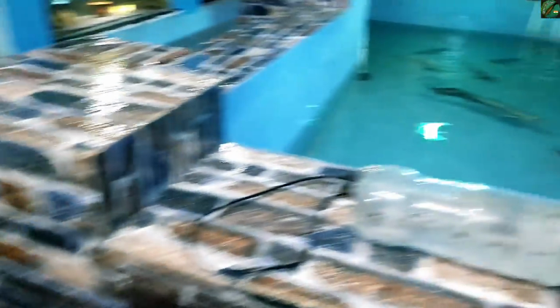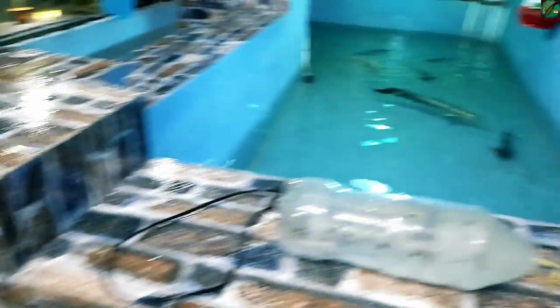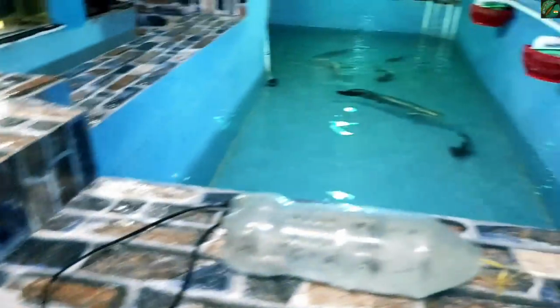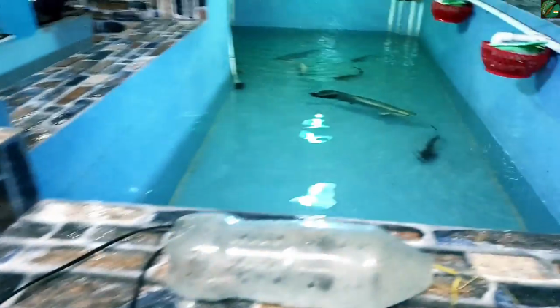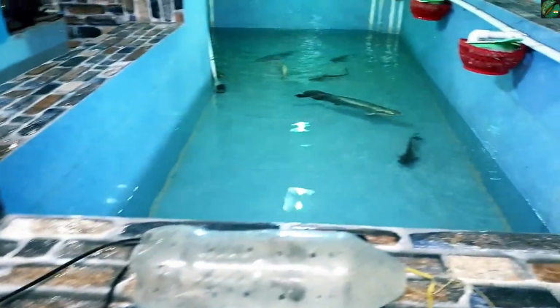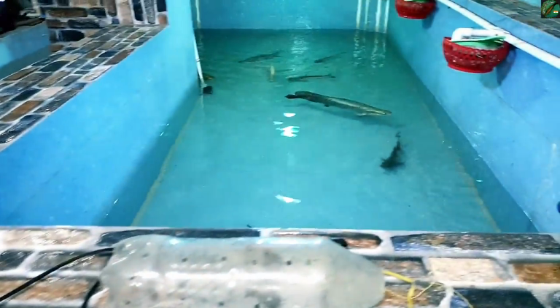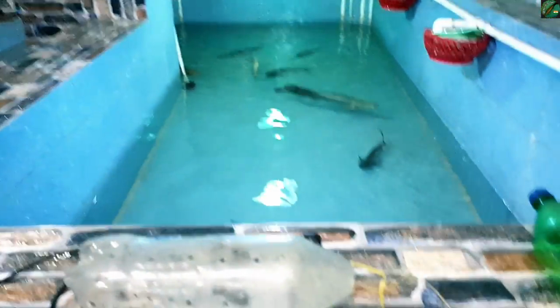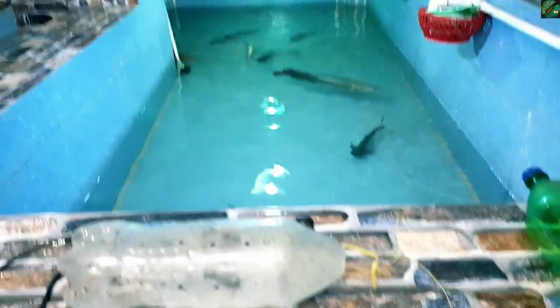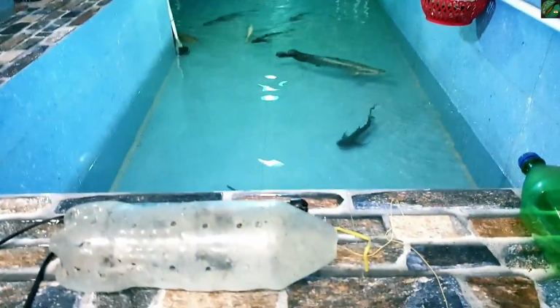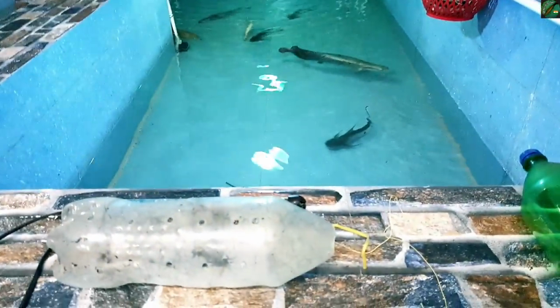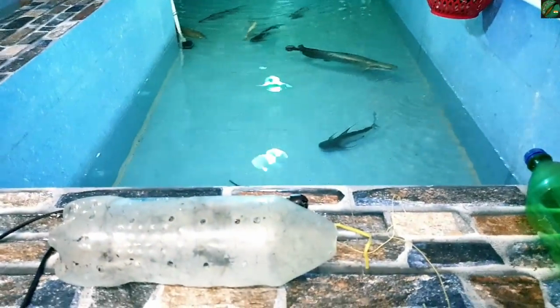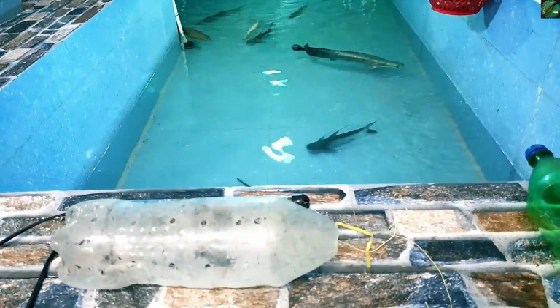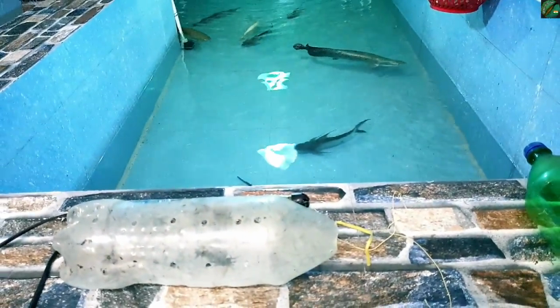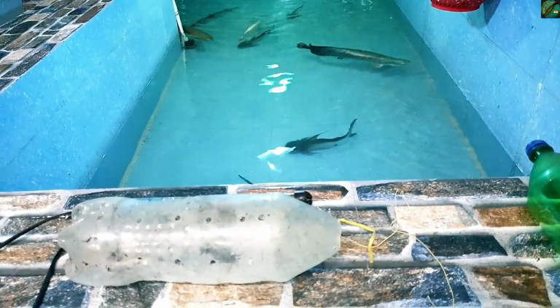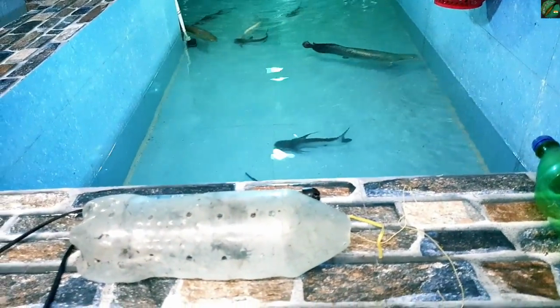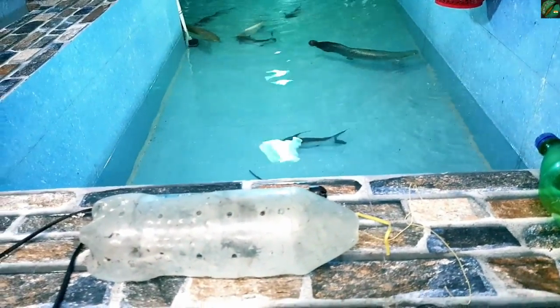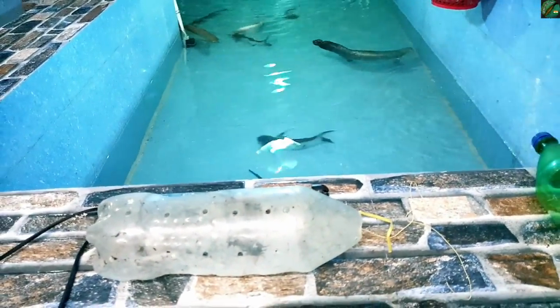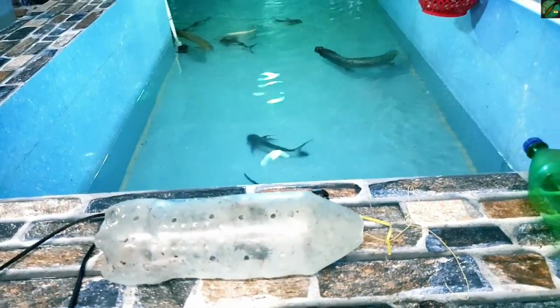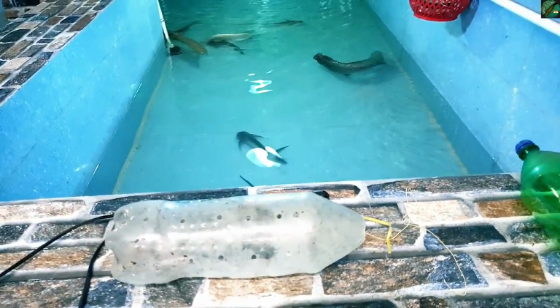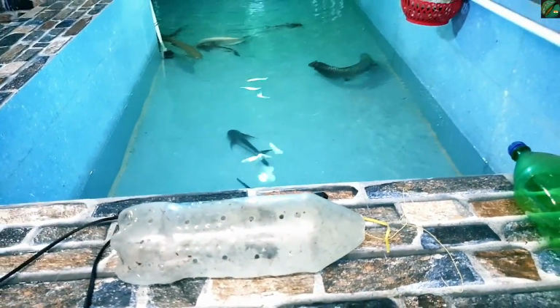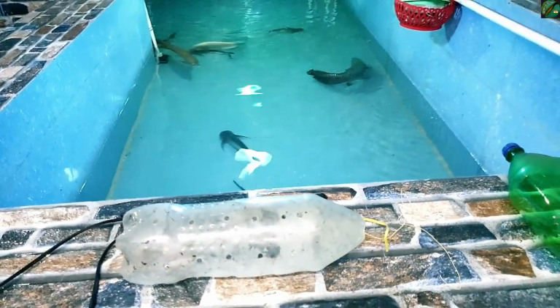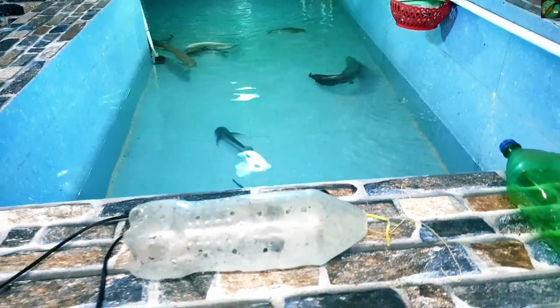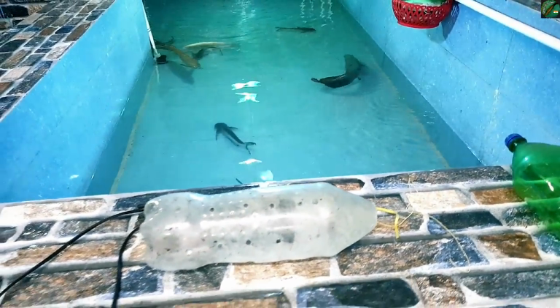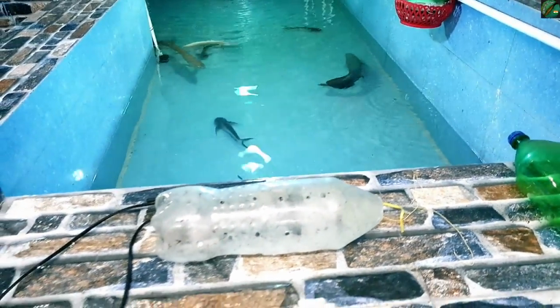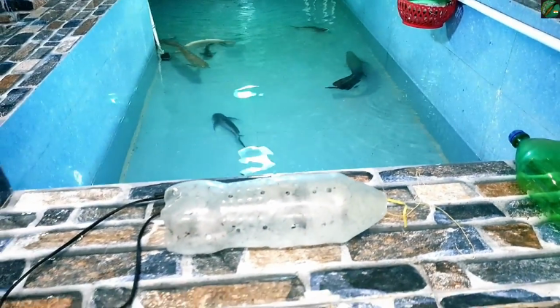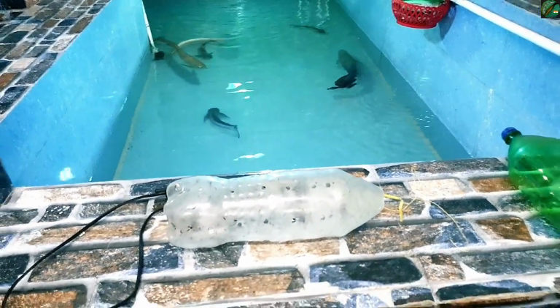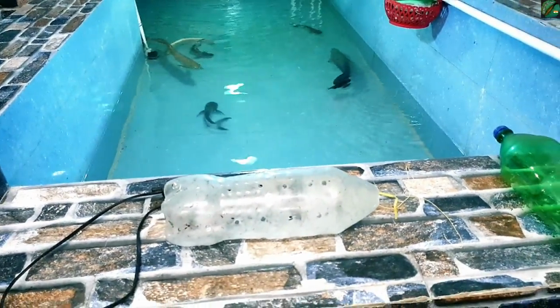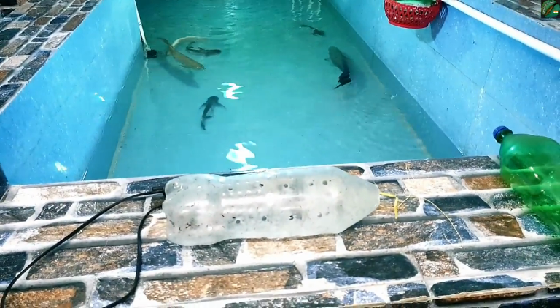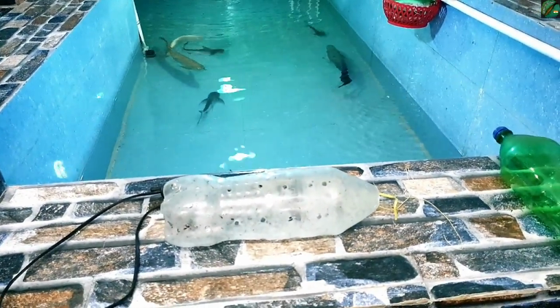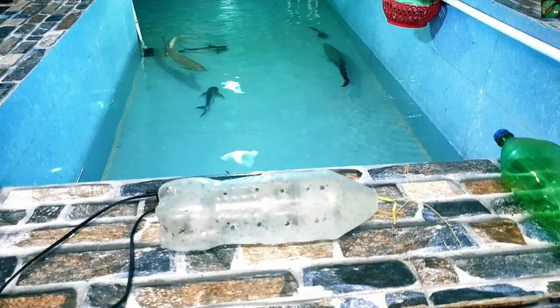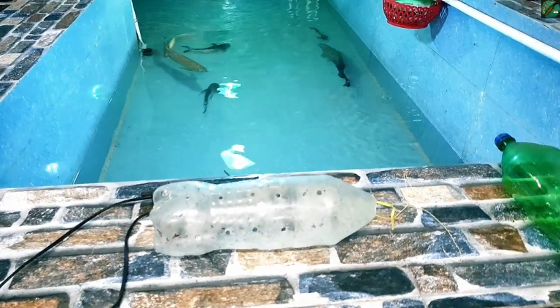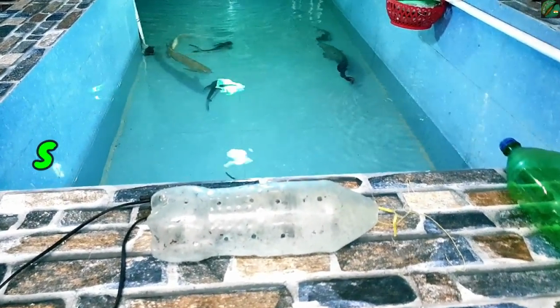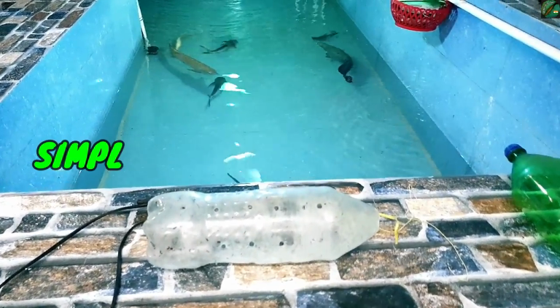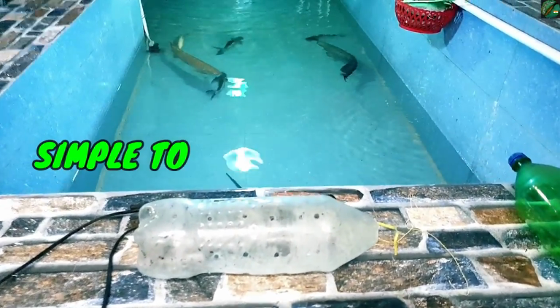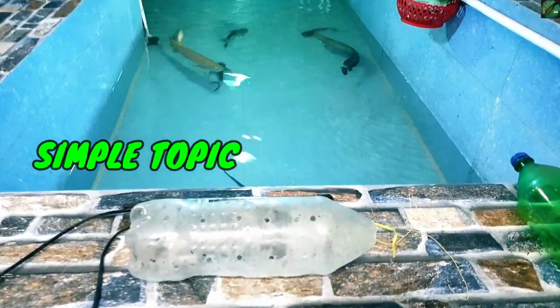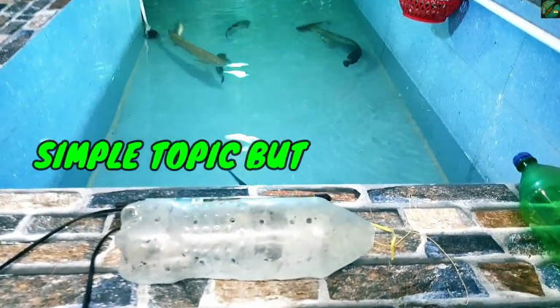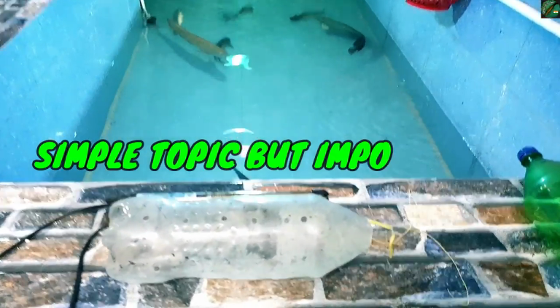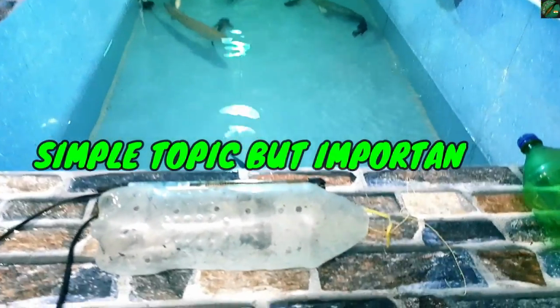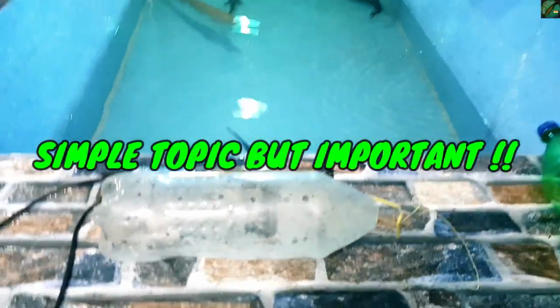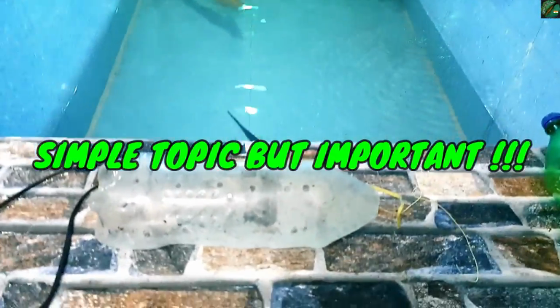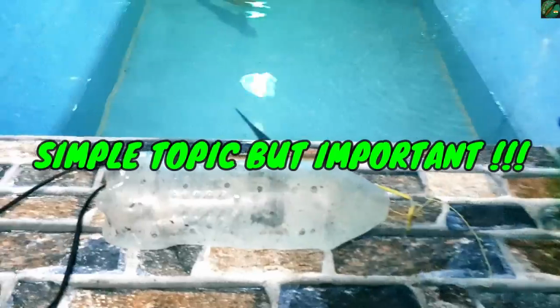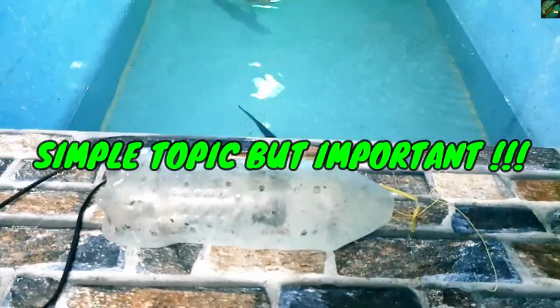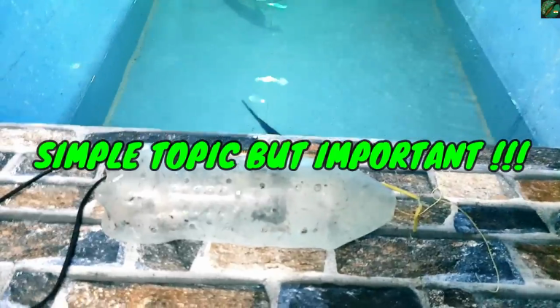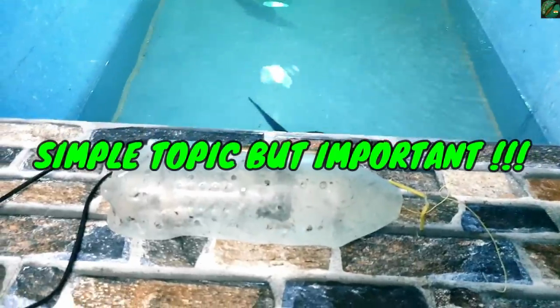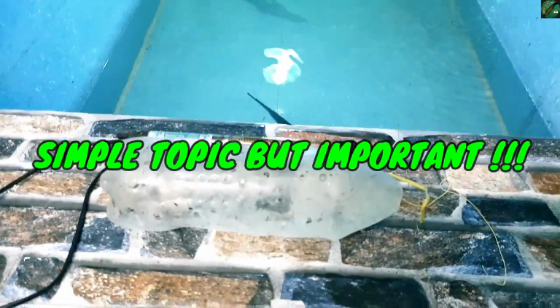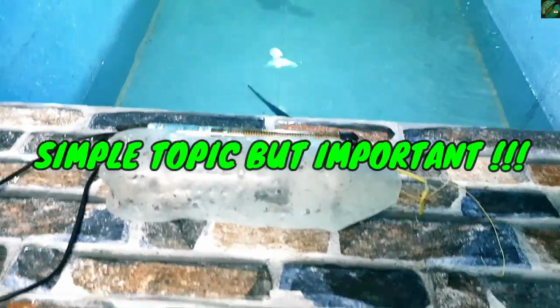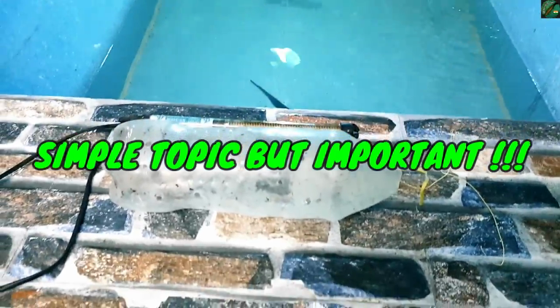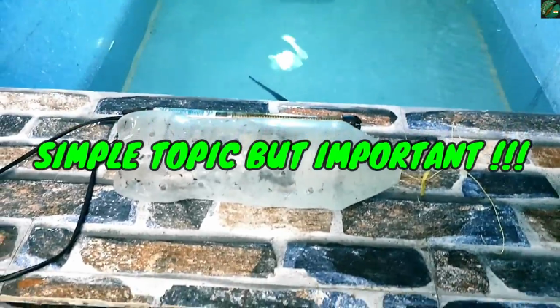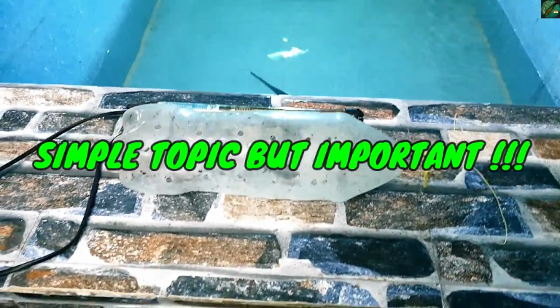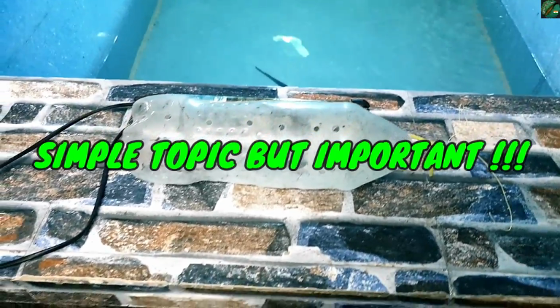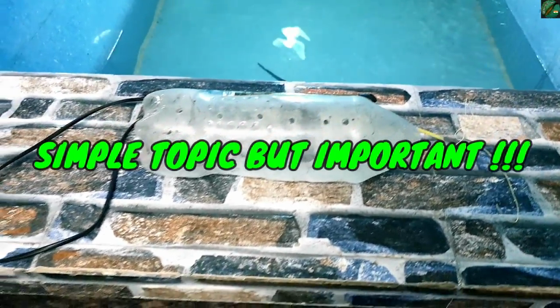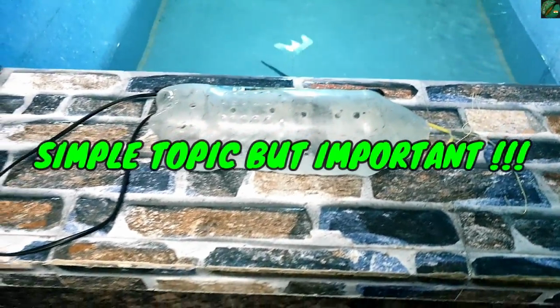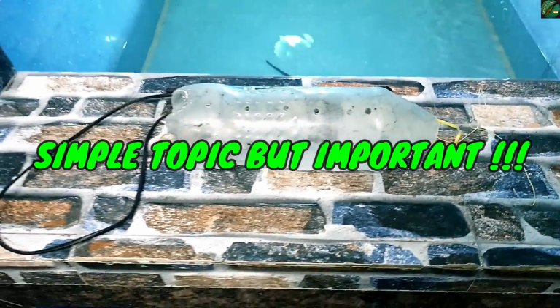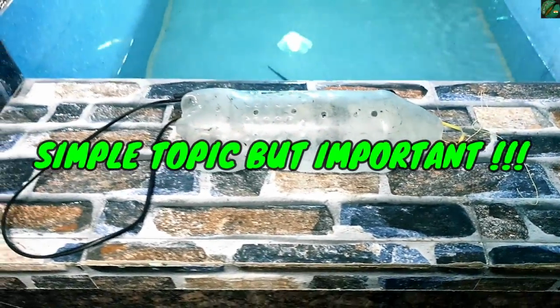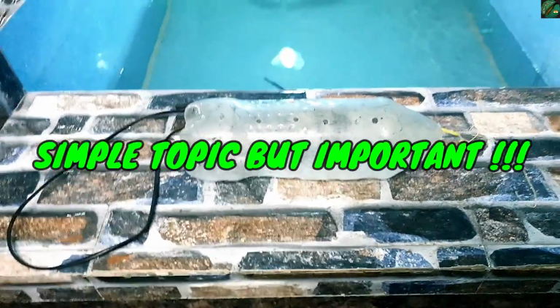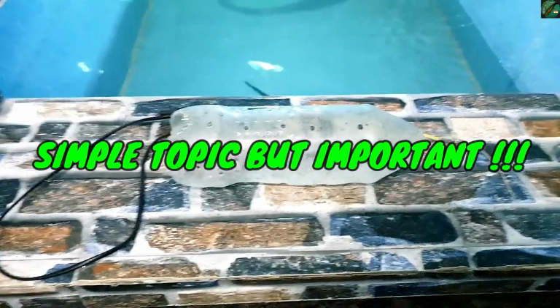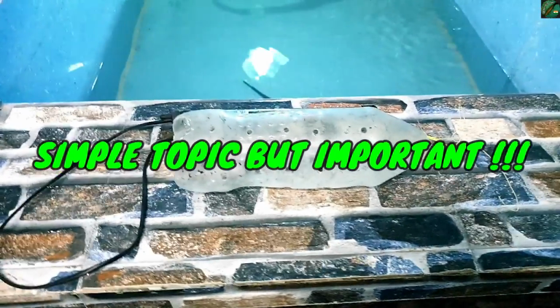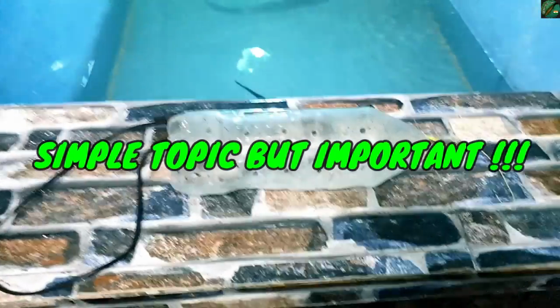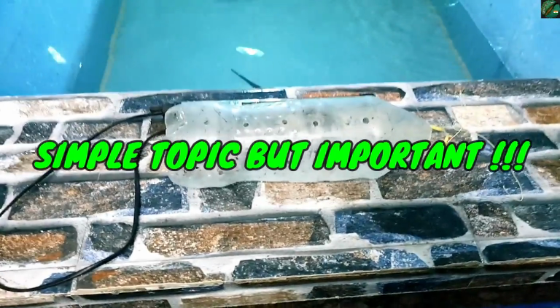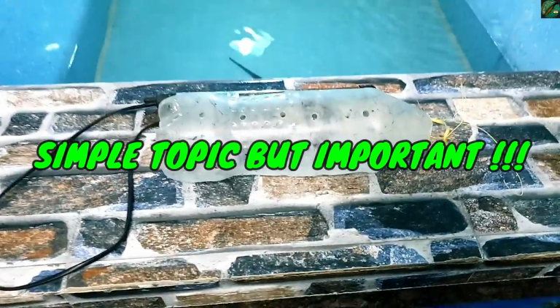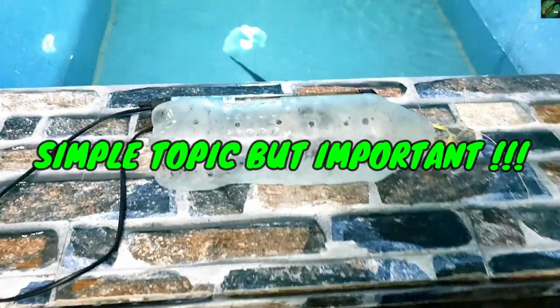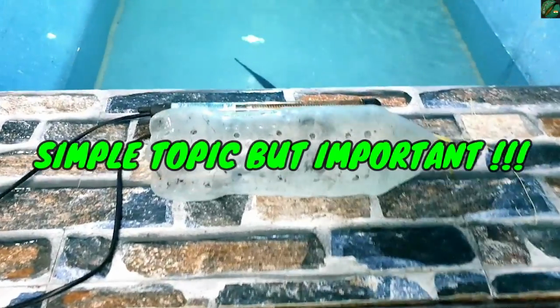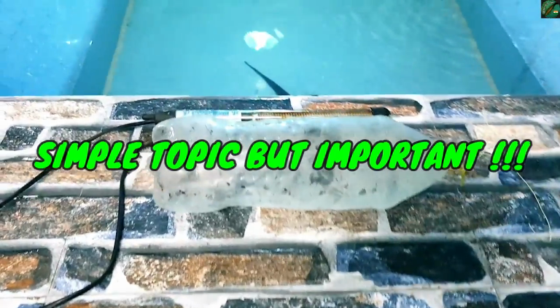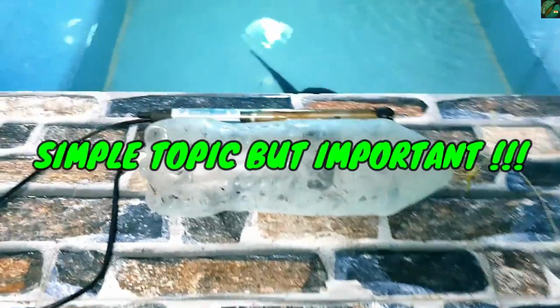So hi guys, today's topic is very simple. It's a small topic, but it will be very helpful.